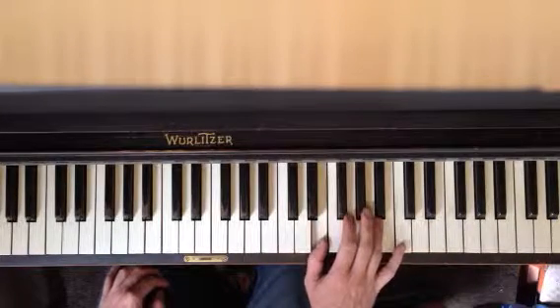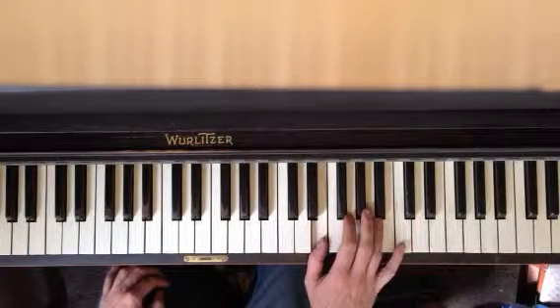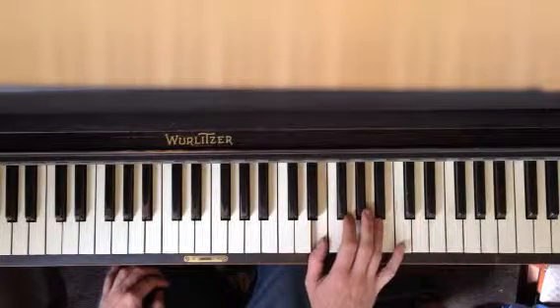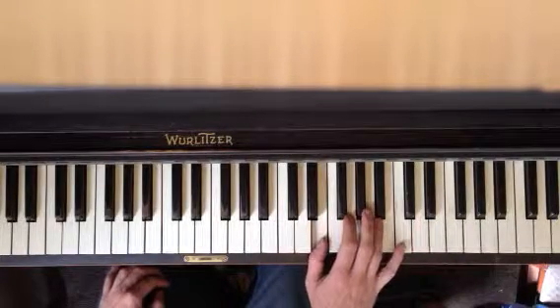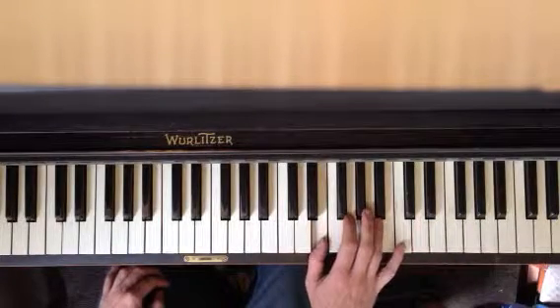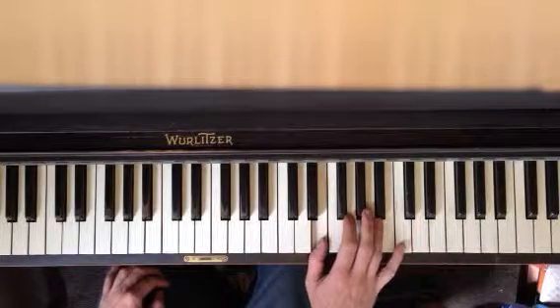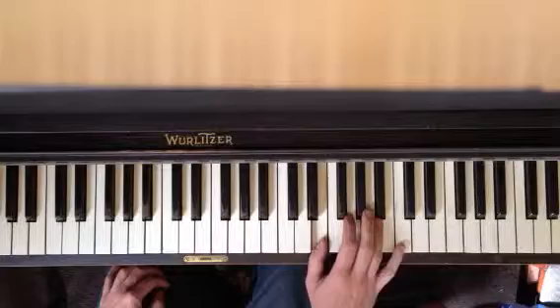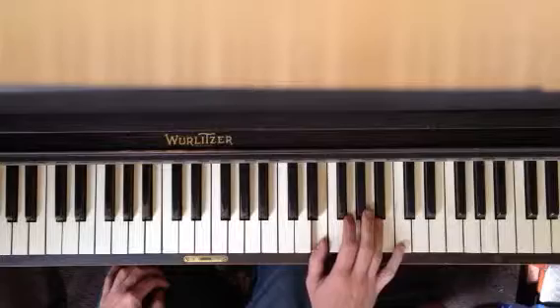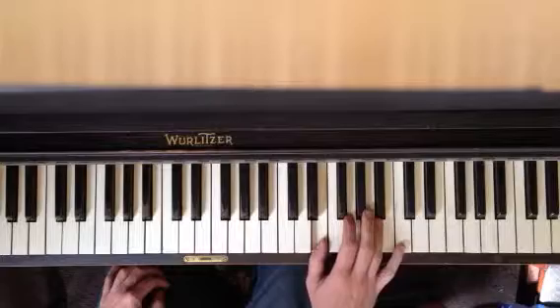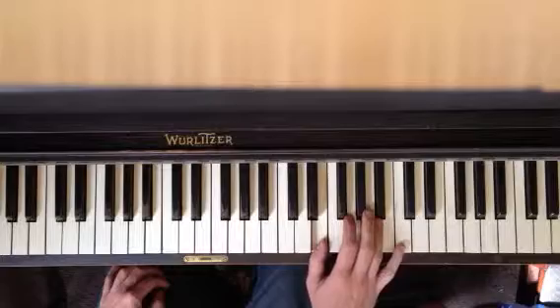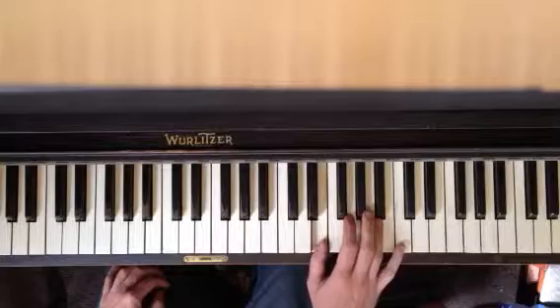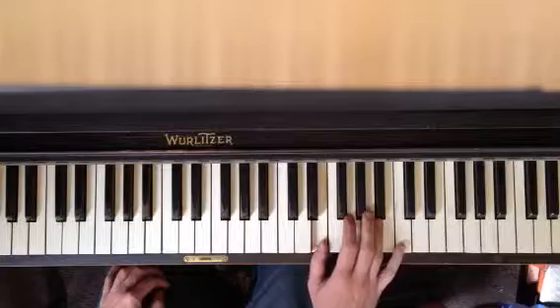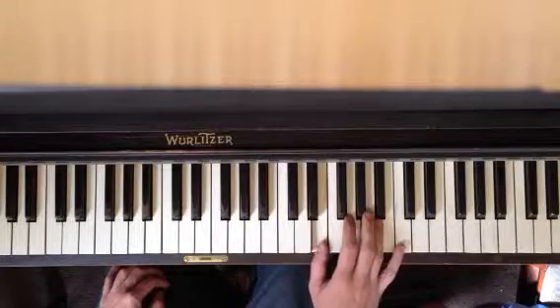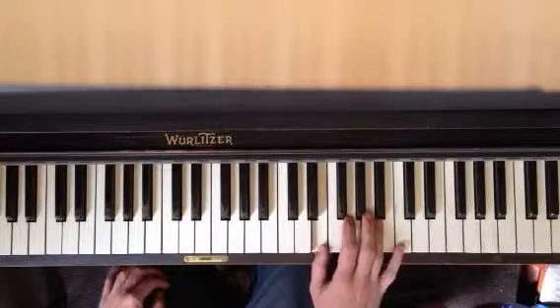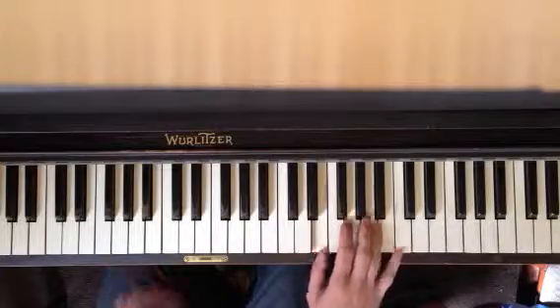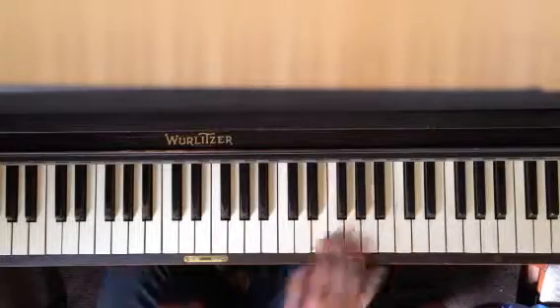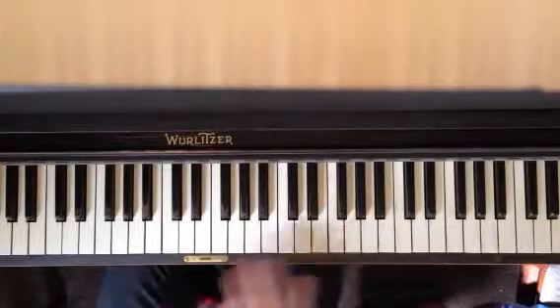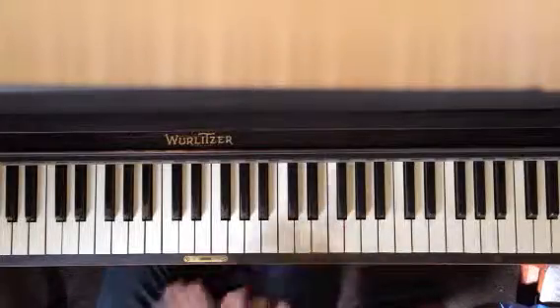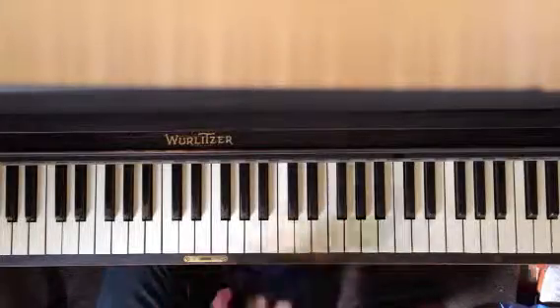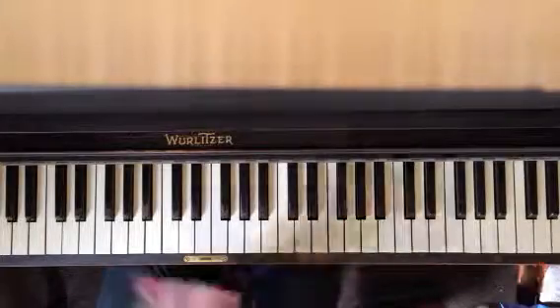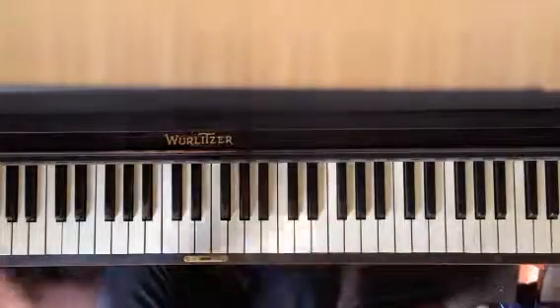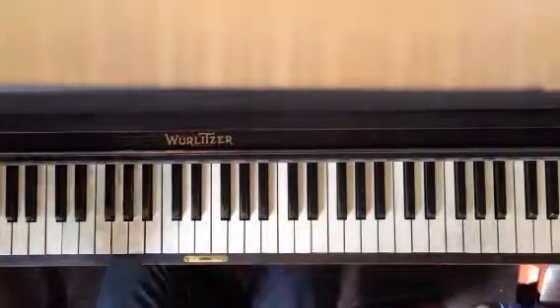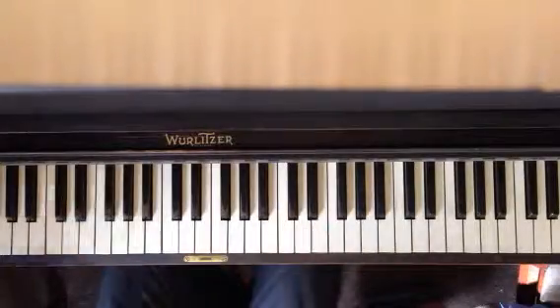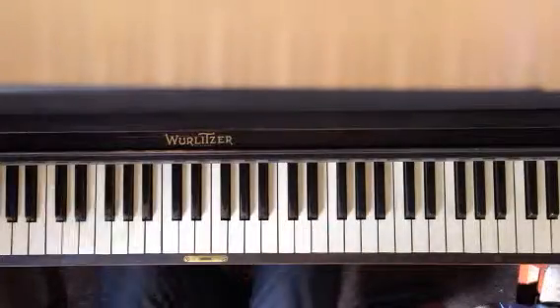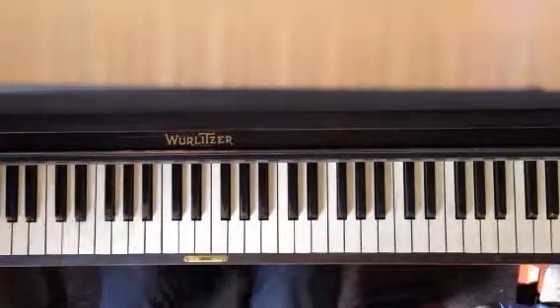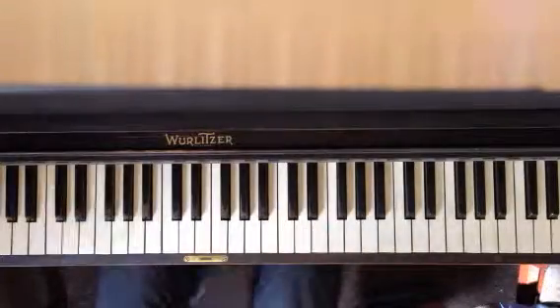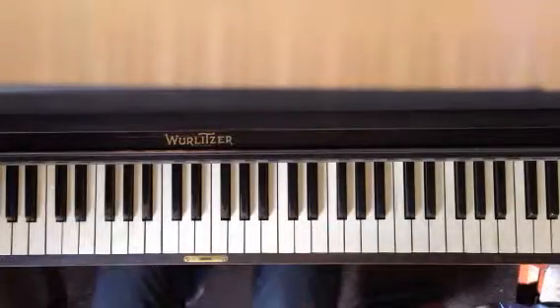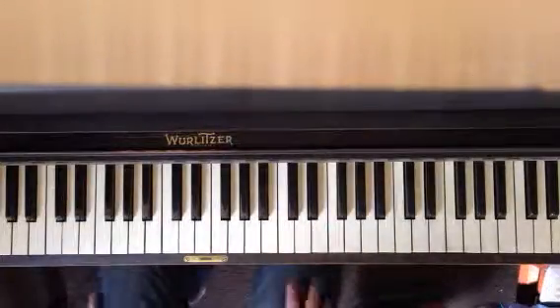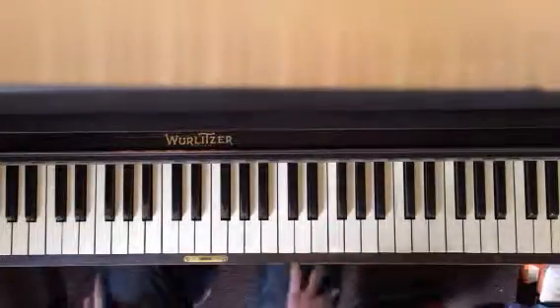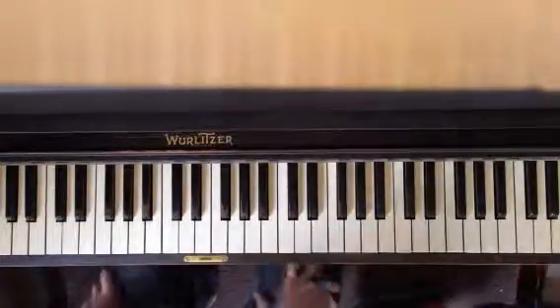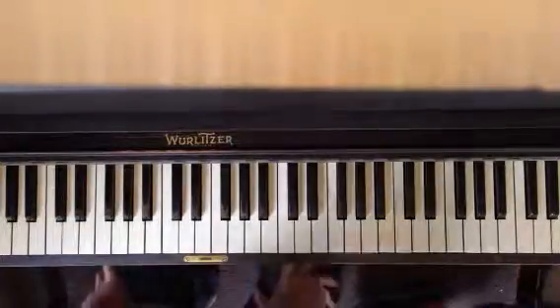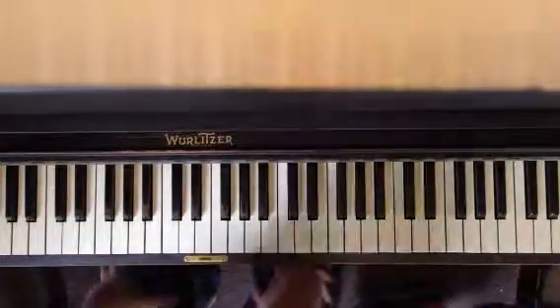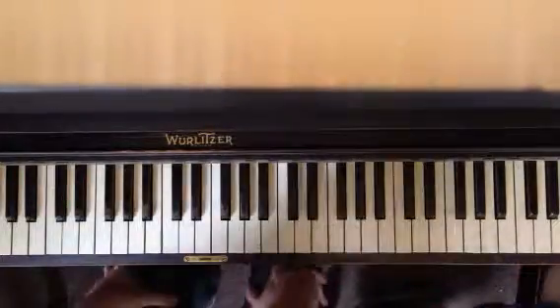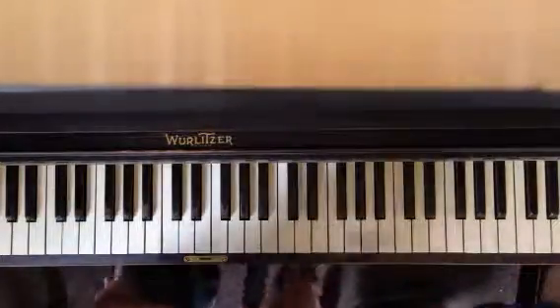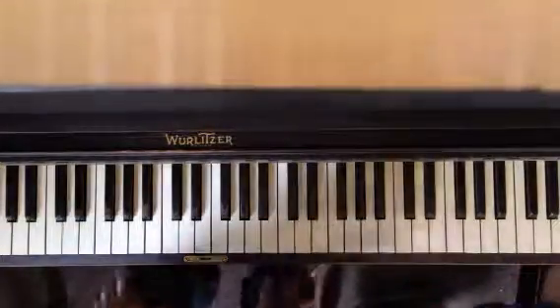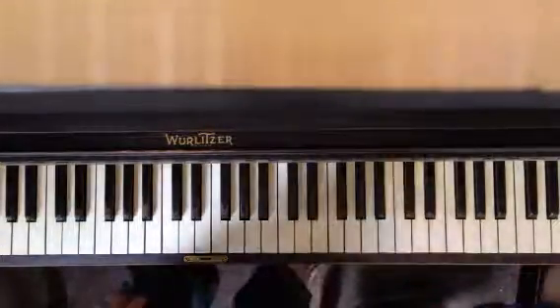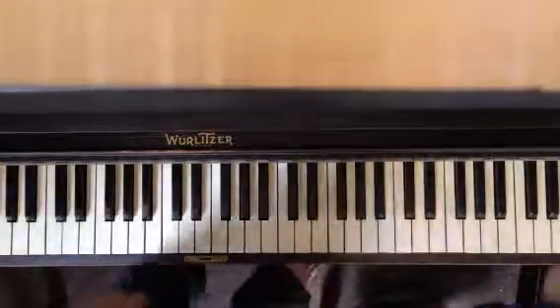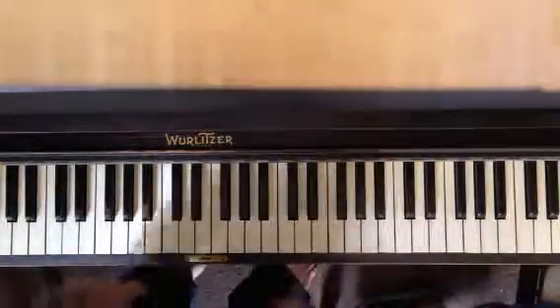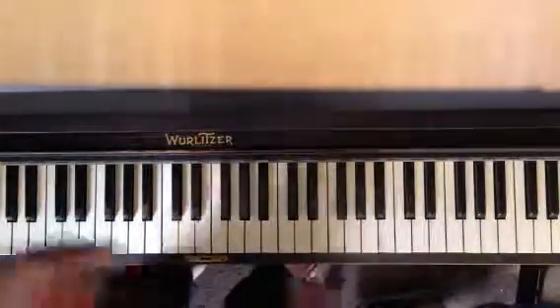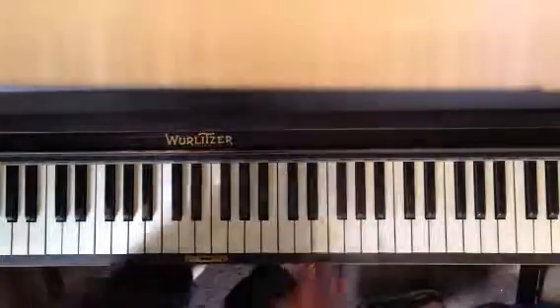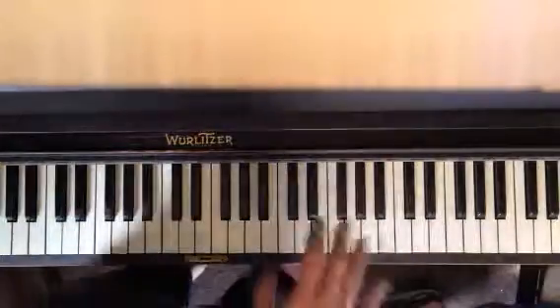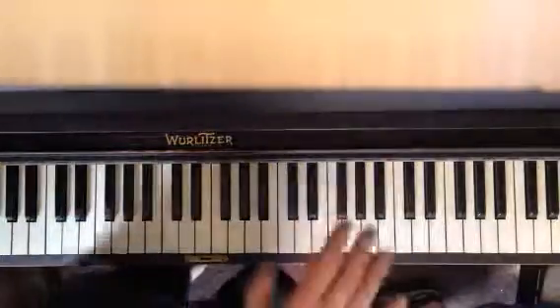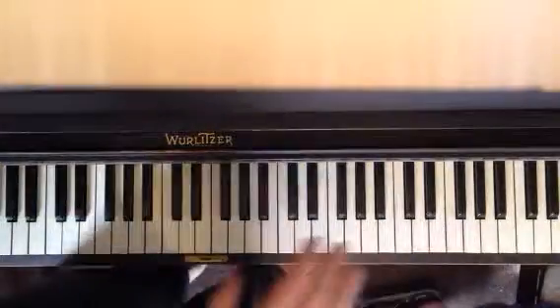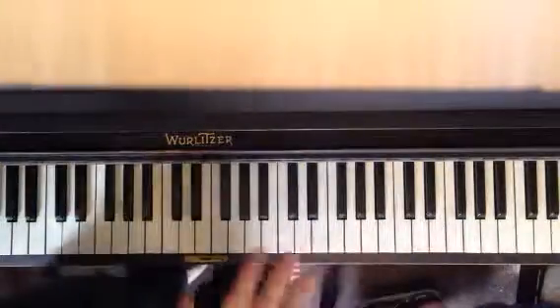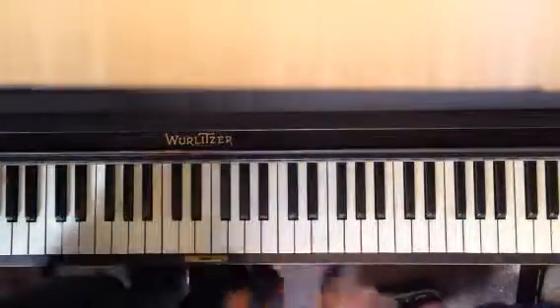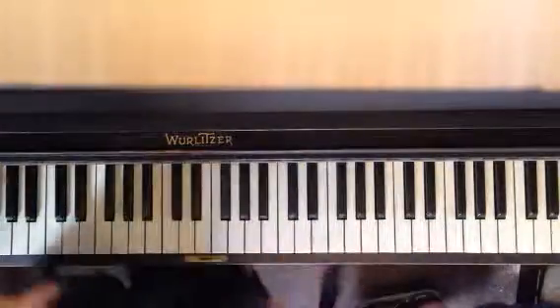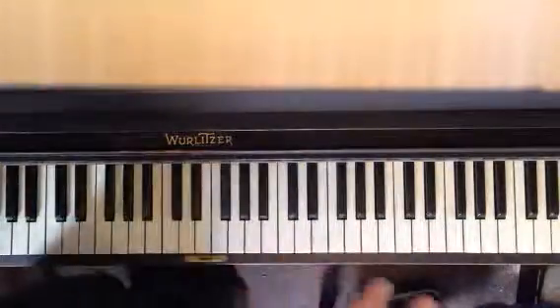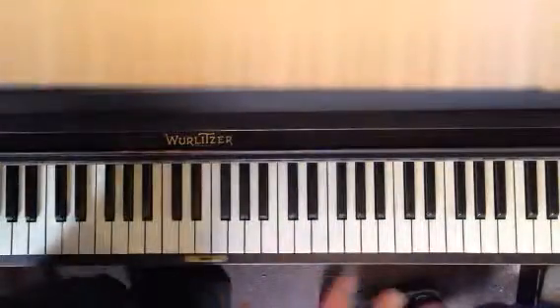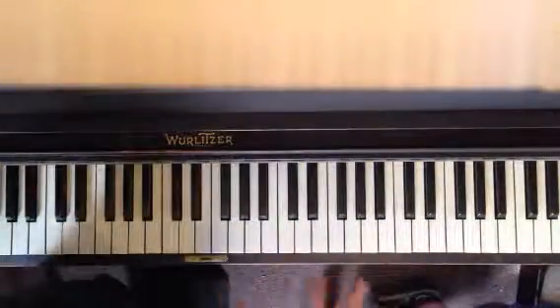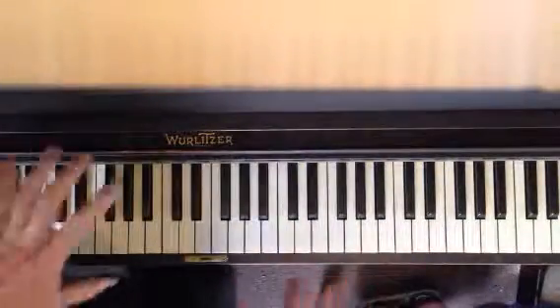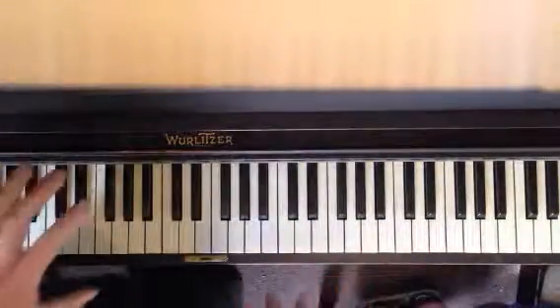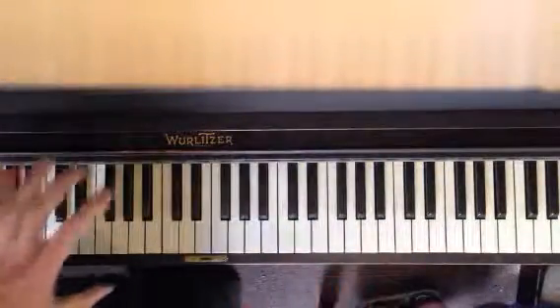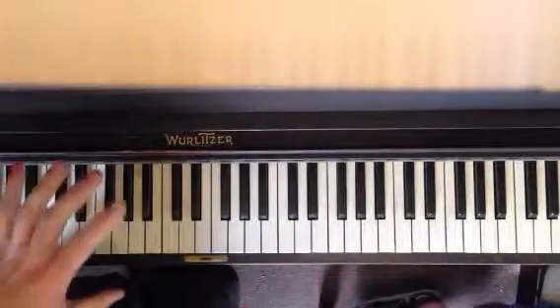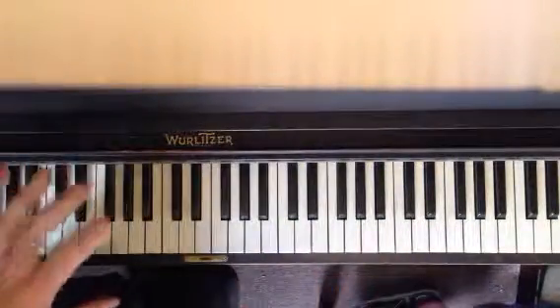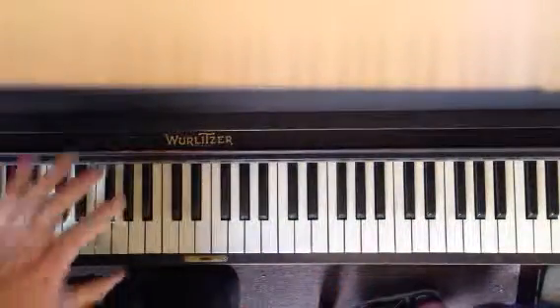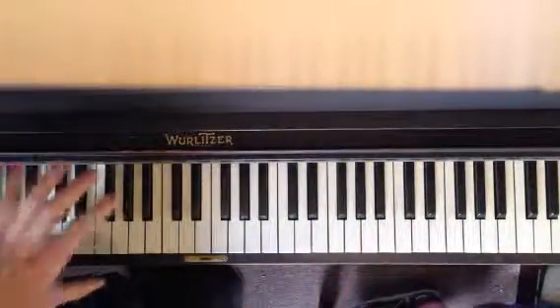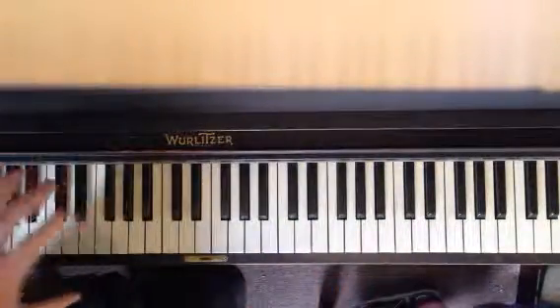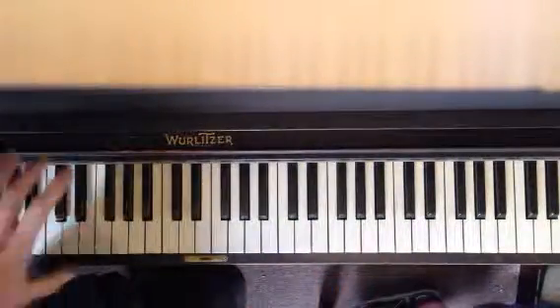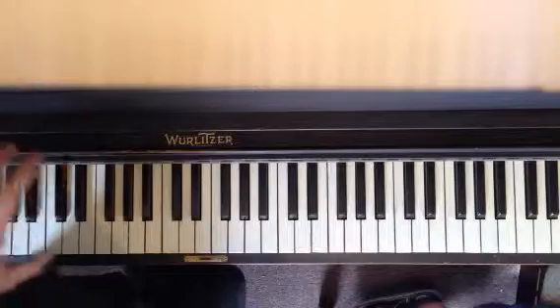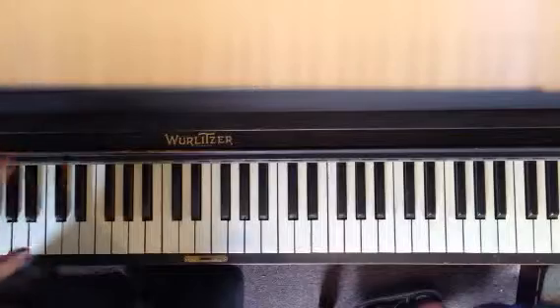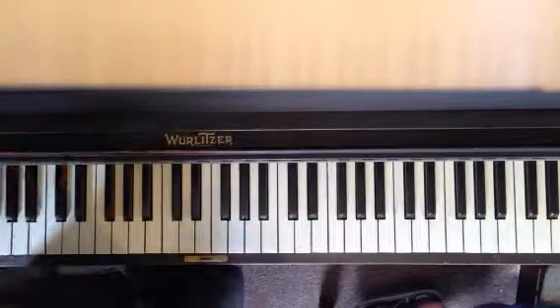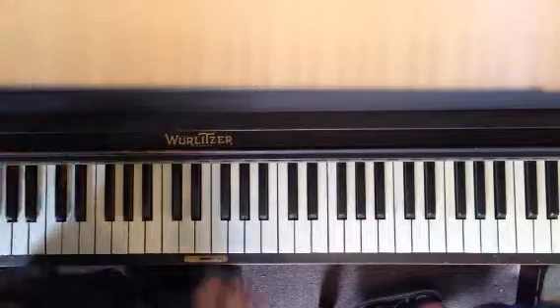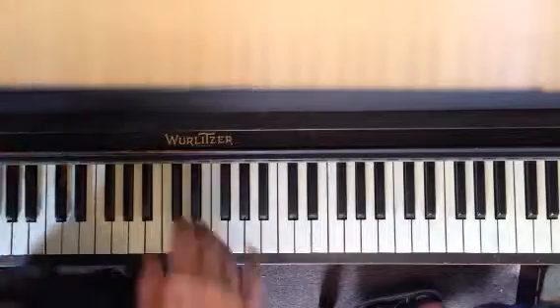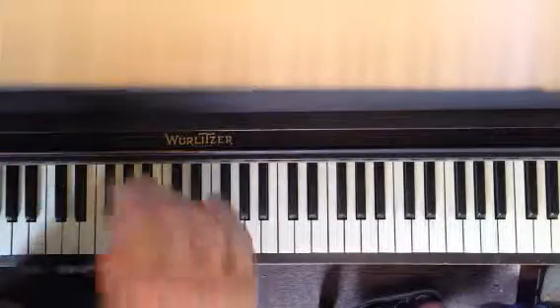See if you can put that whole thing together. Practice the left hand chords.